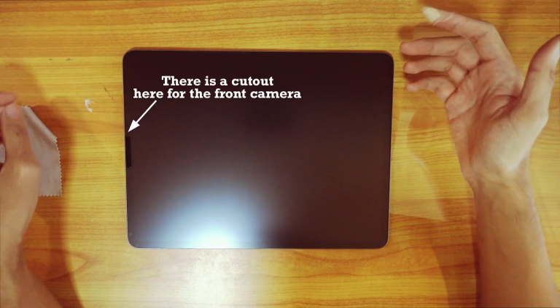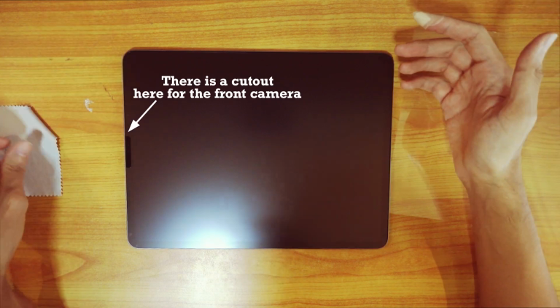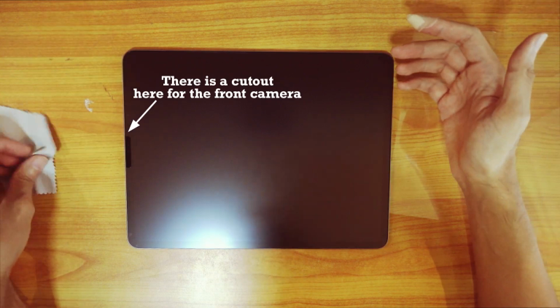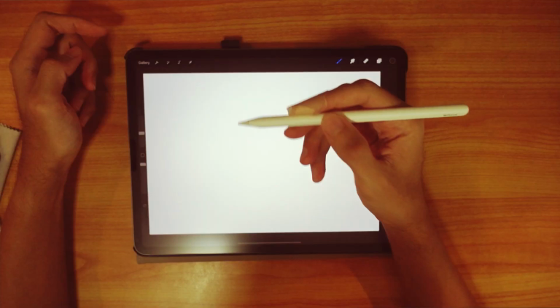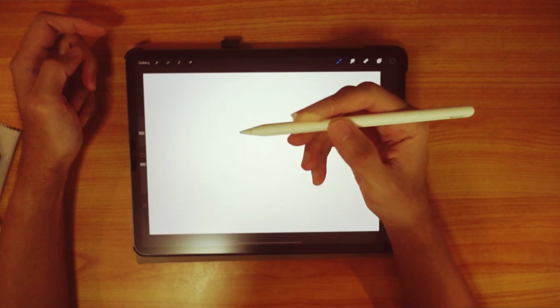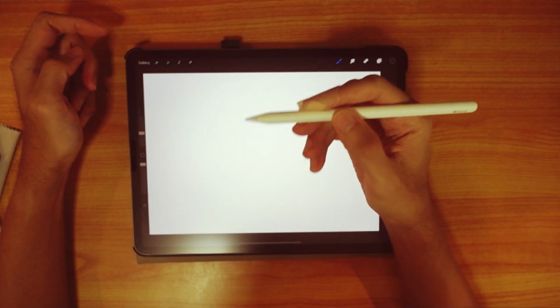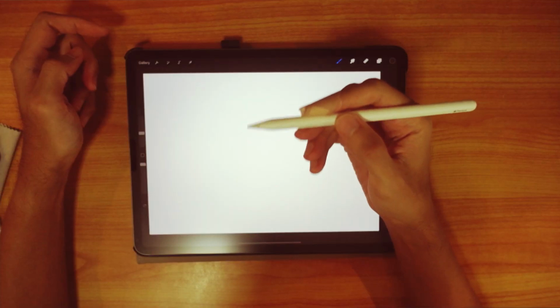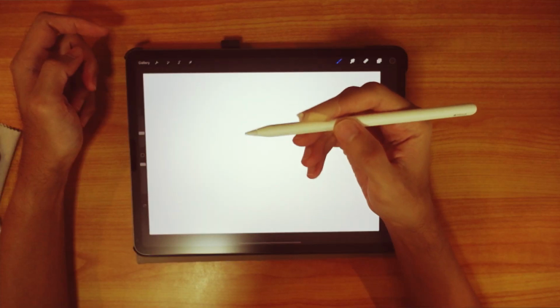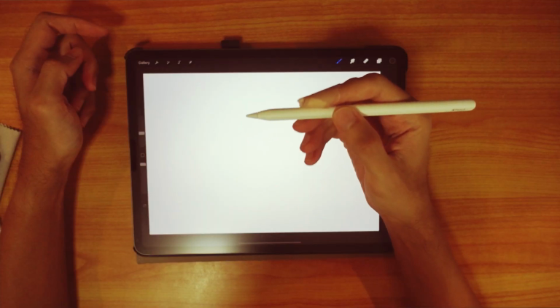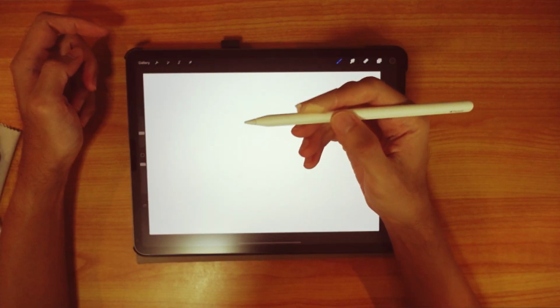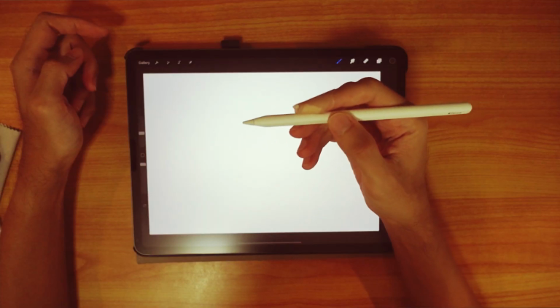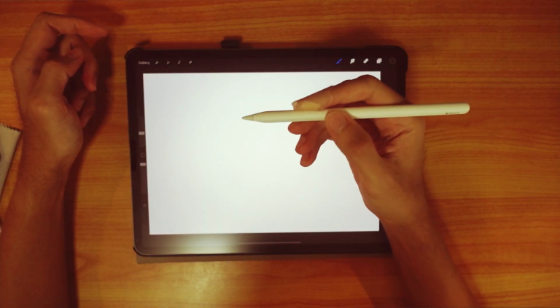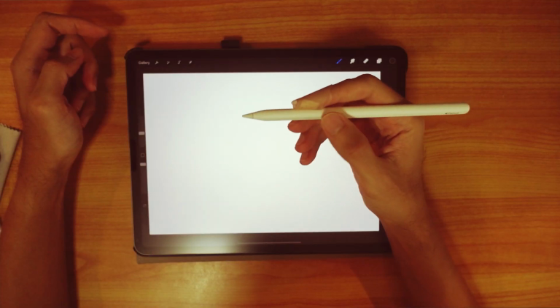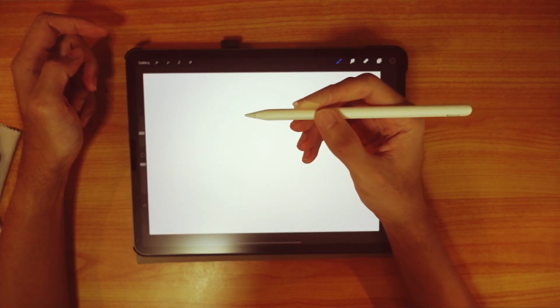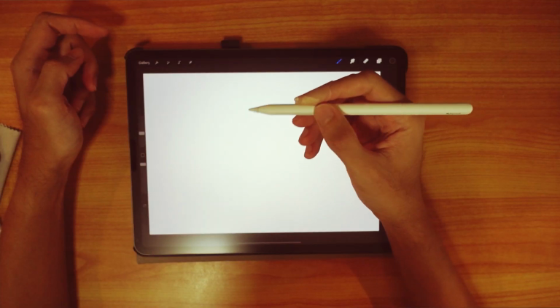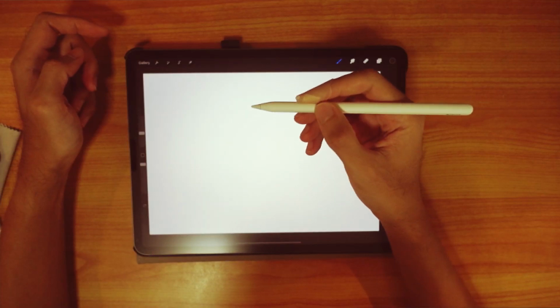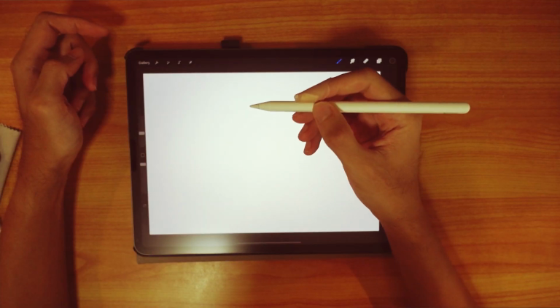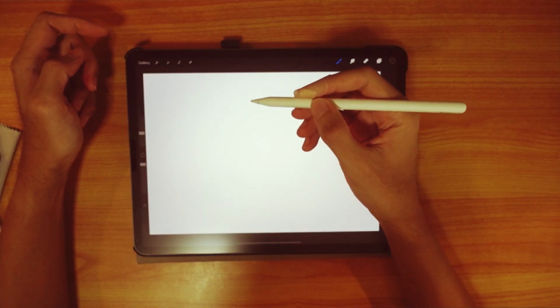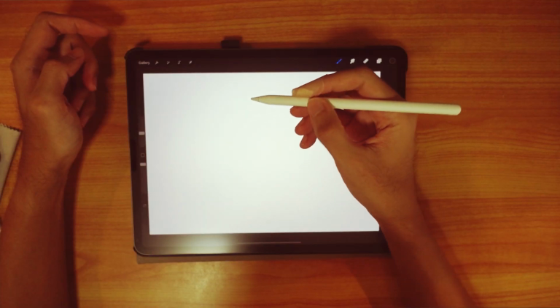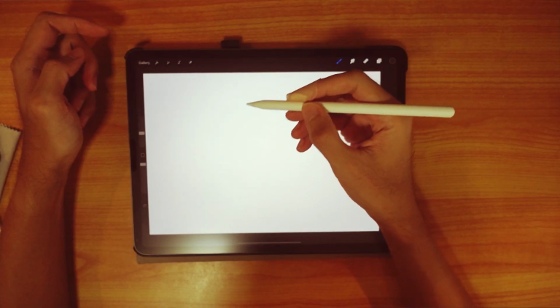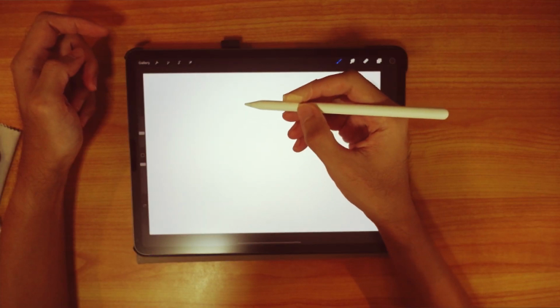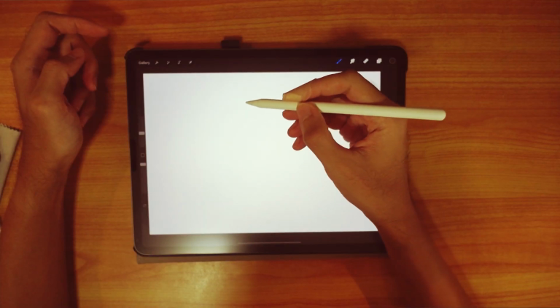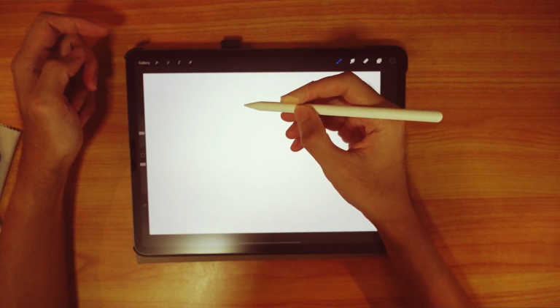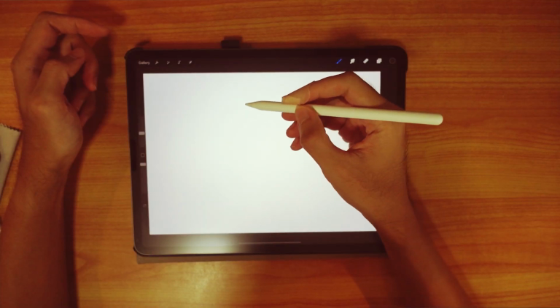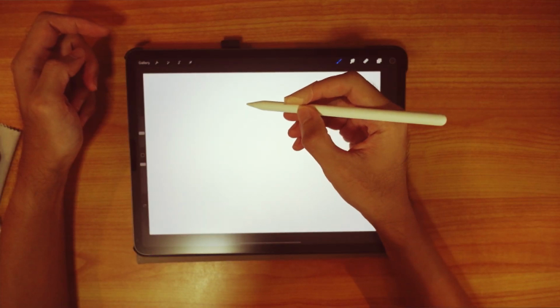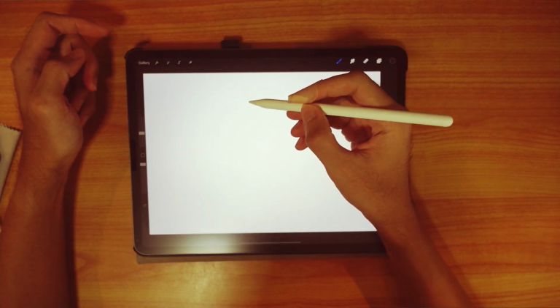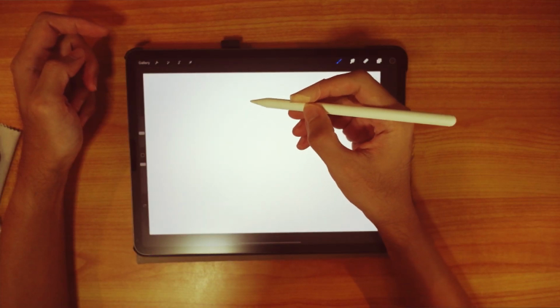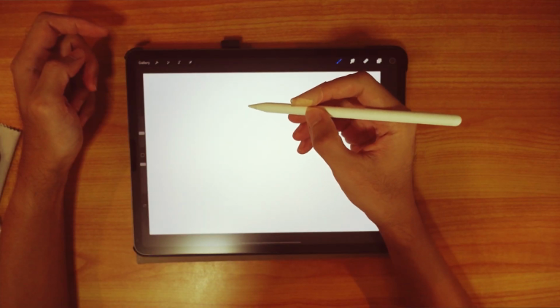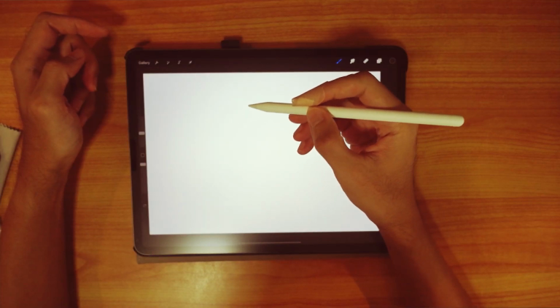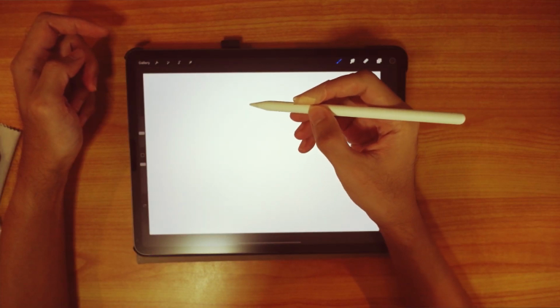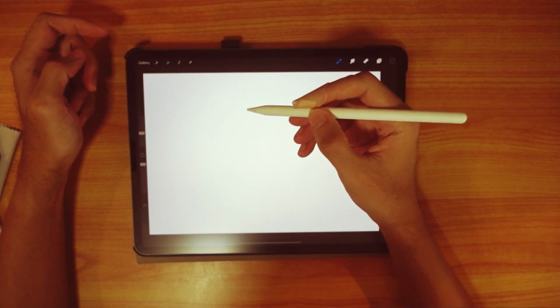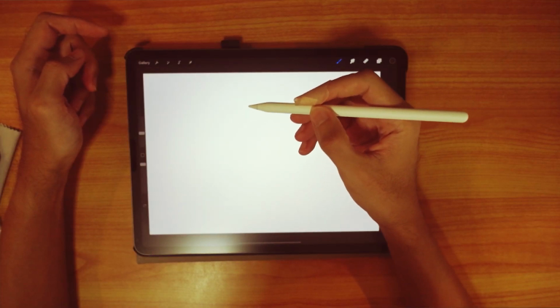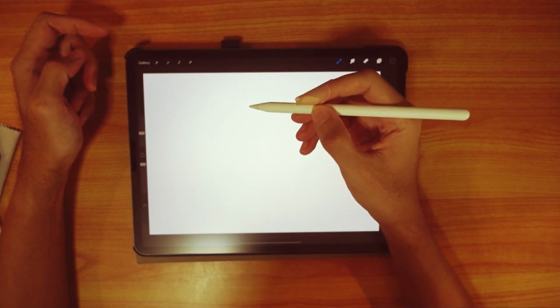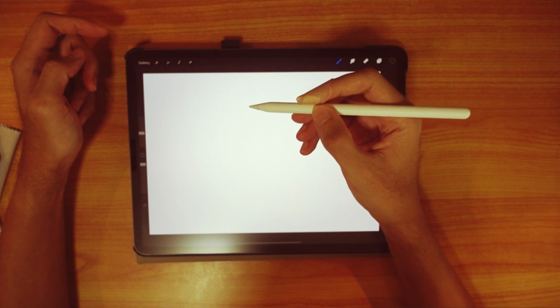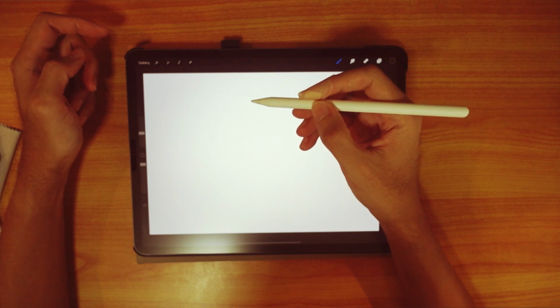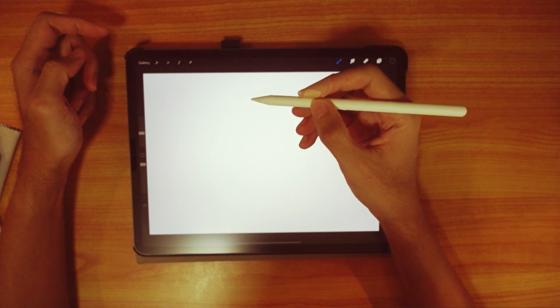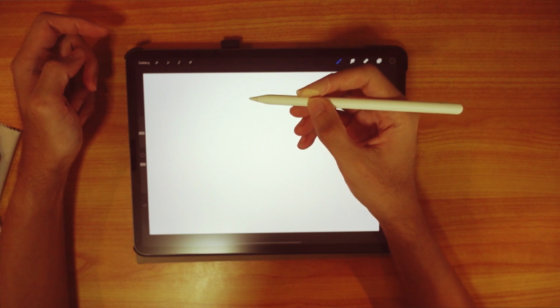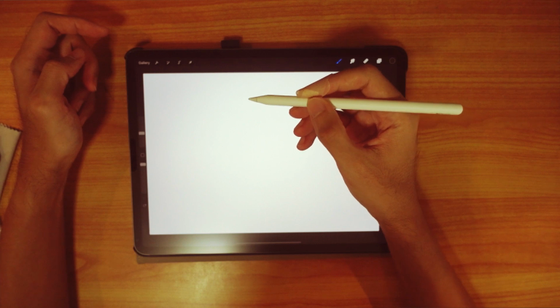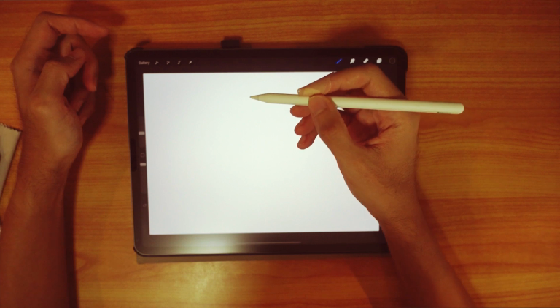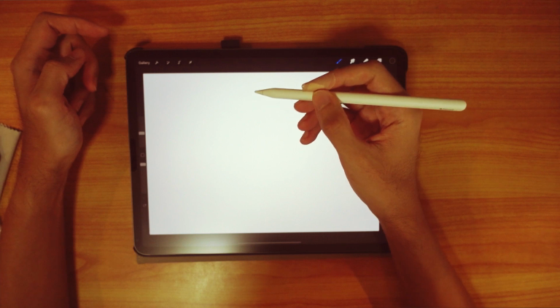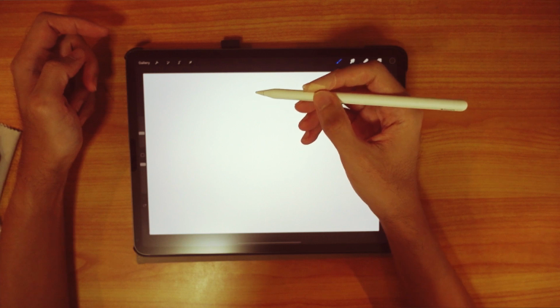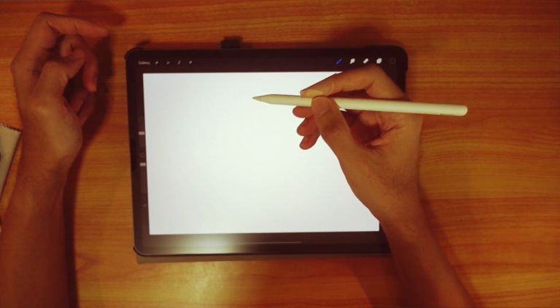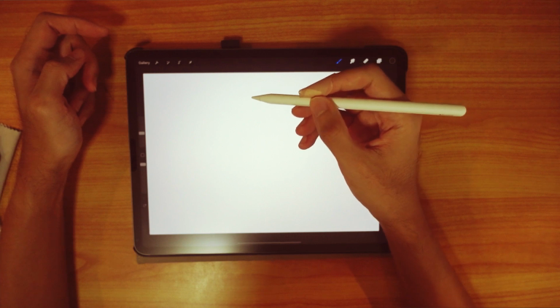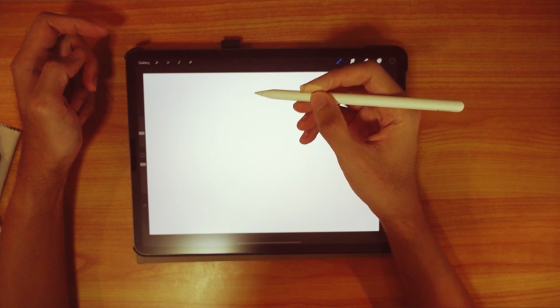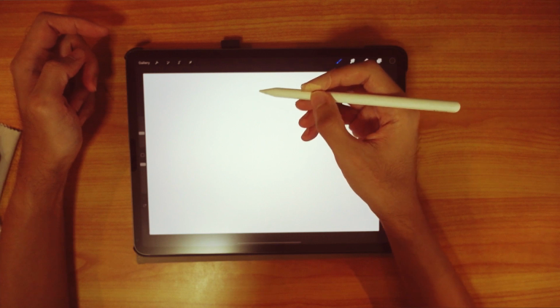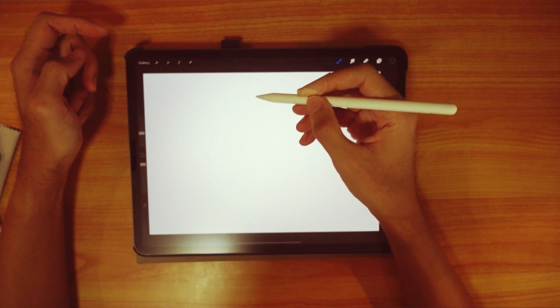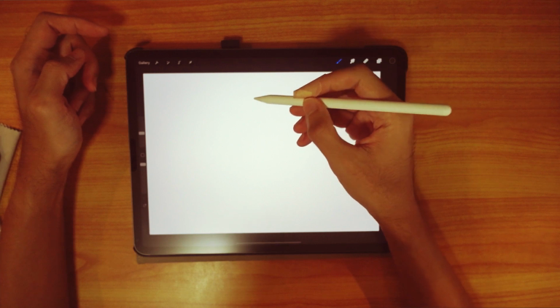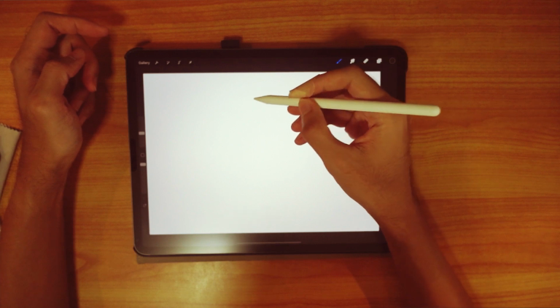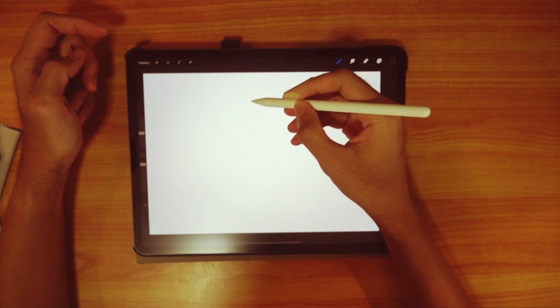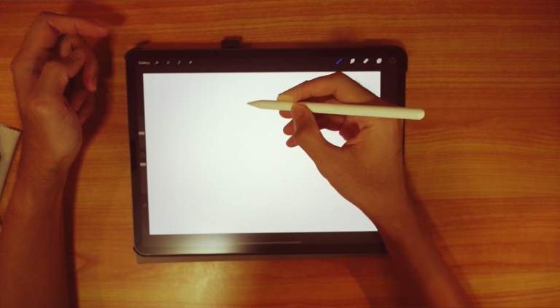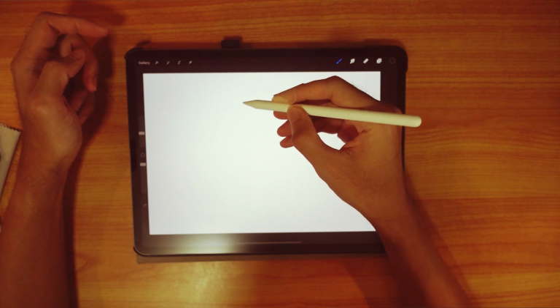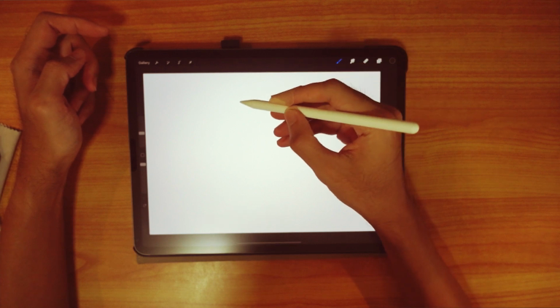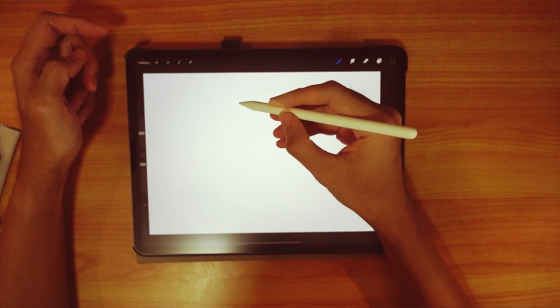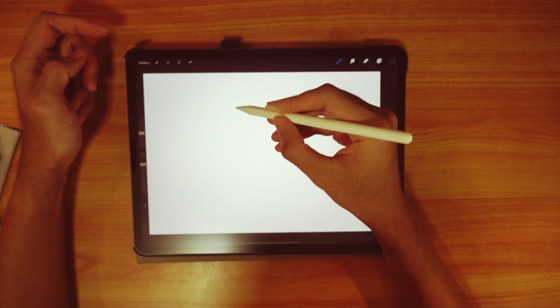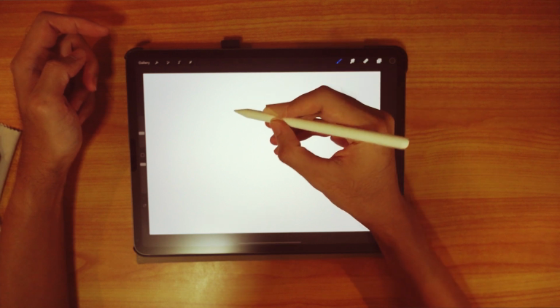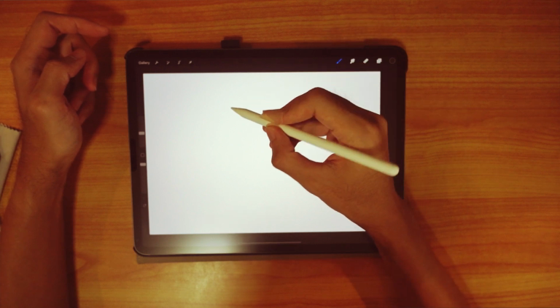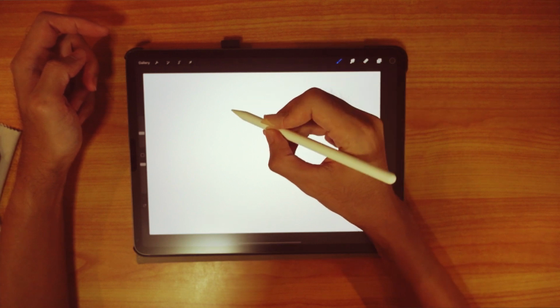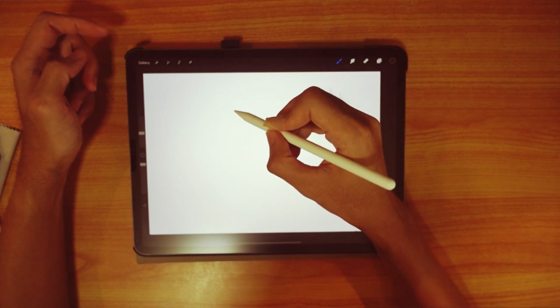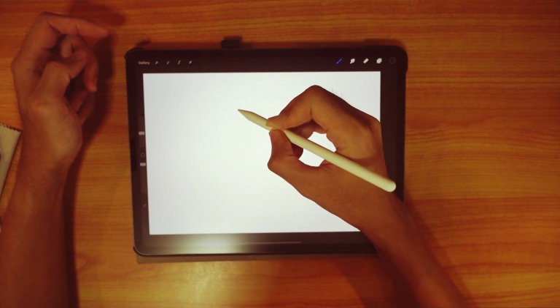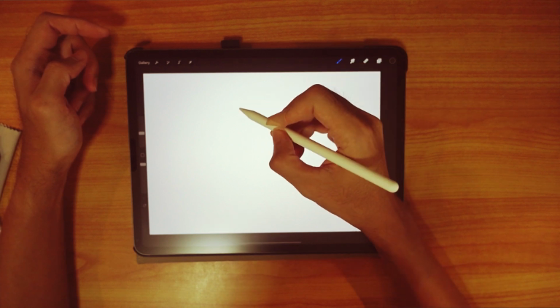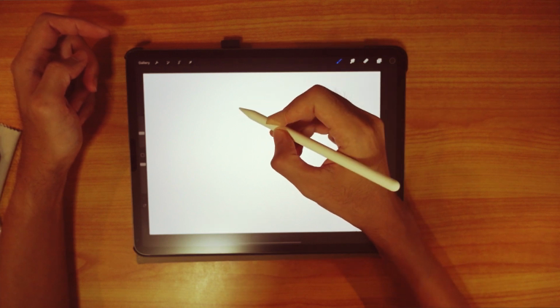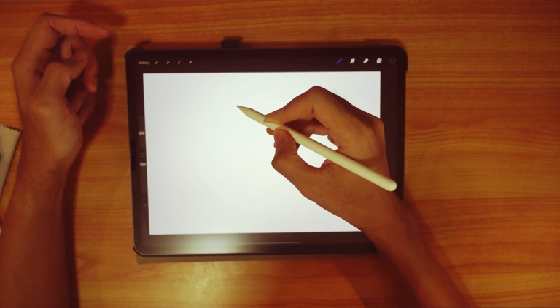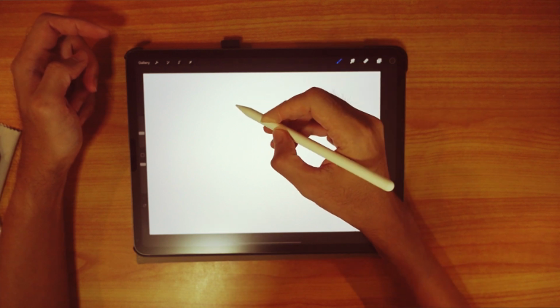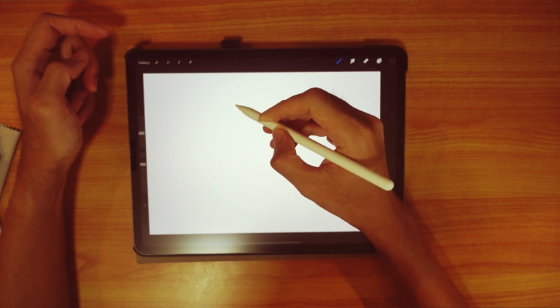So I'm going to let you listen and also see how I scribble on my iPad with my Apple Pencil.